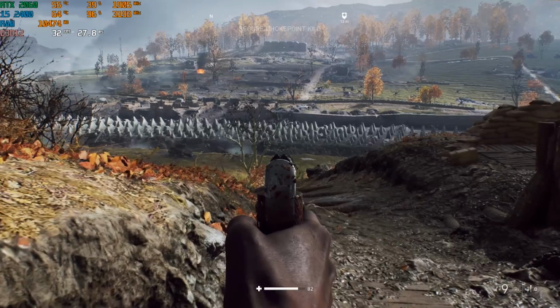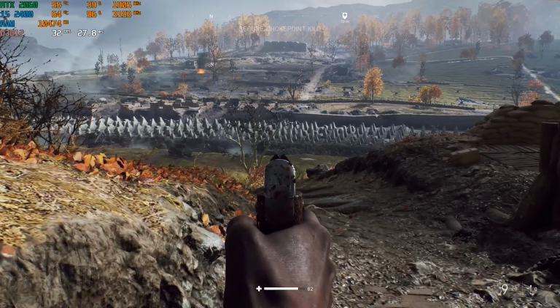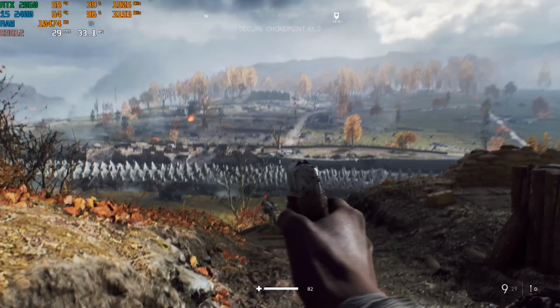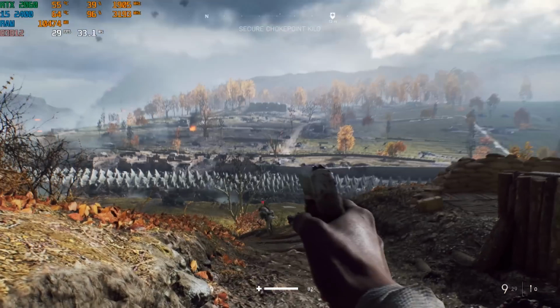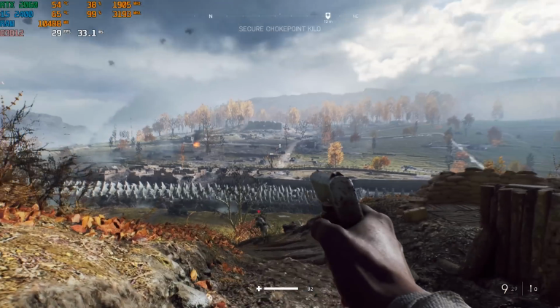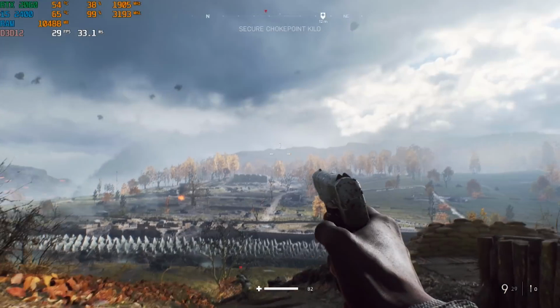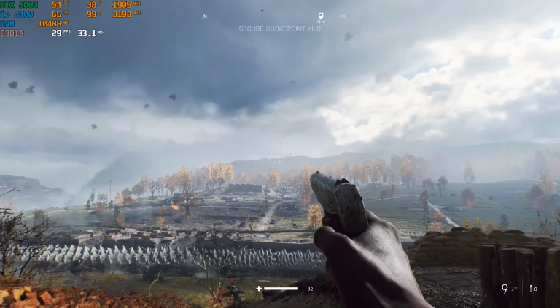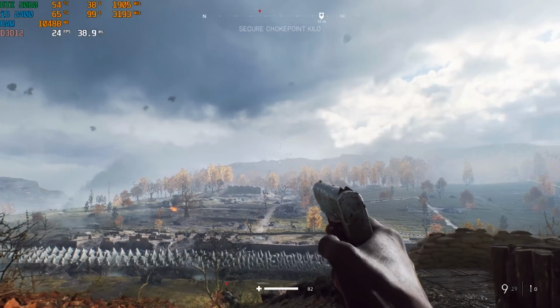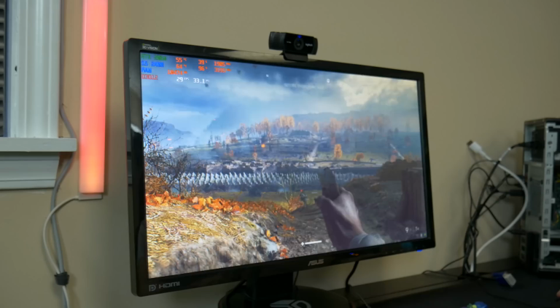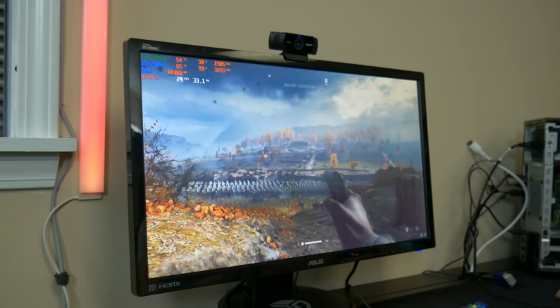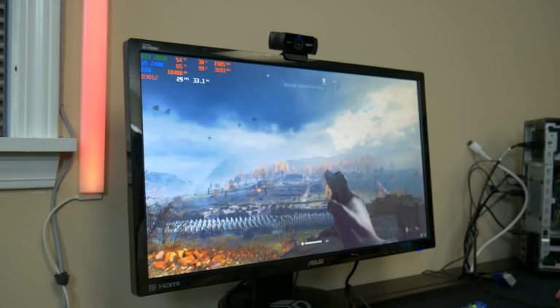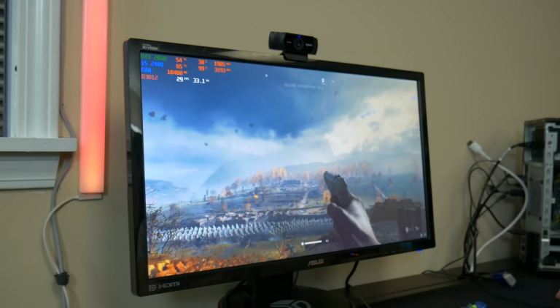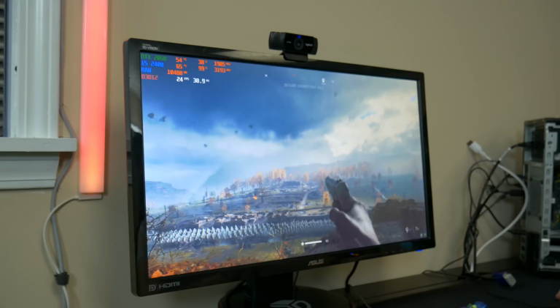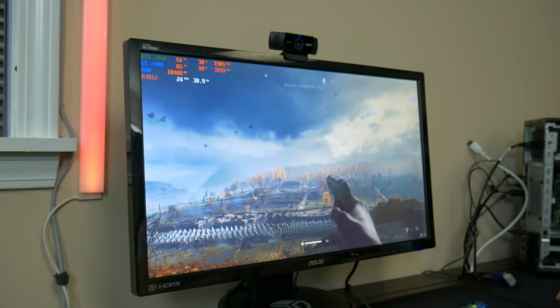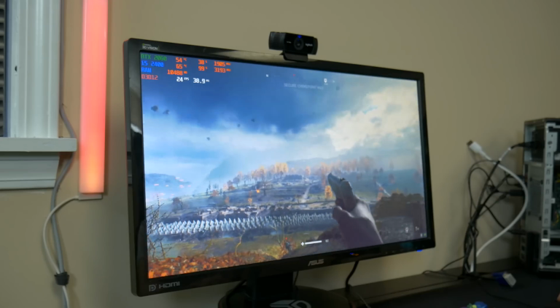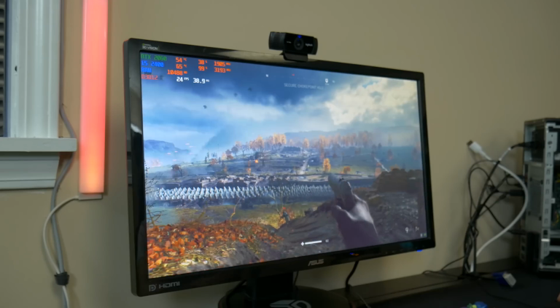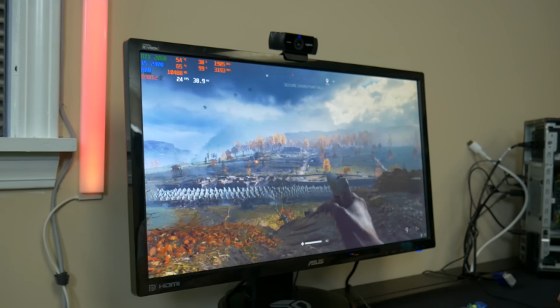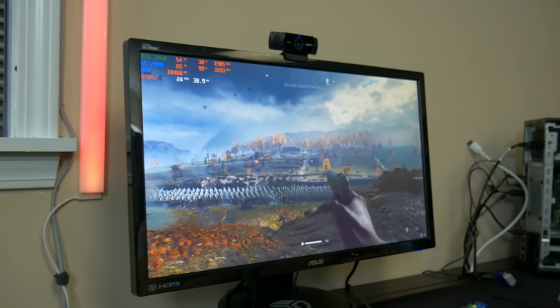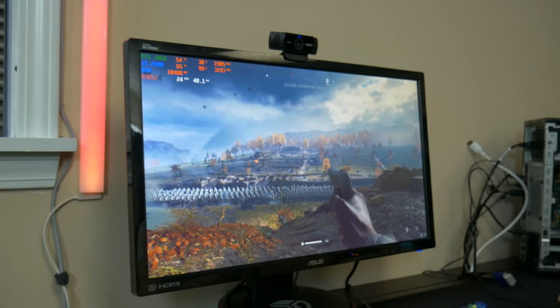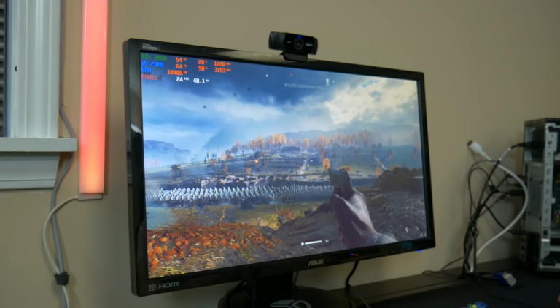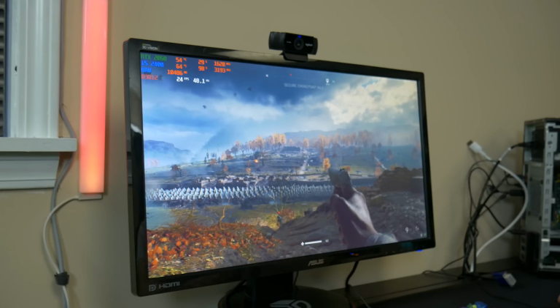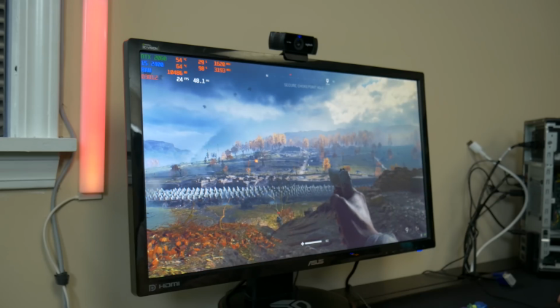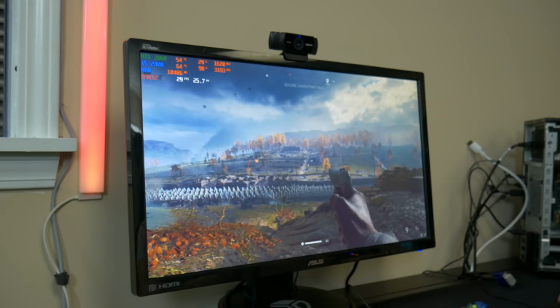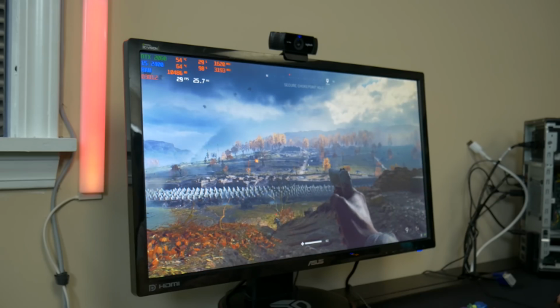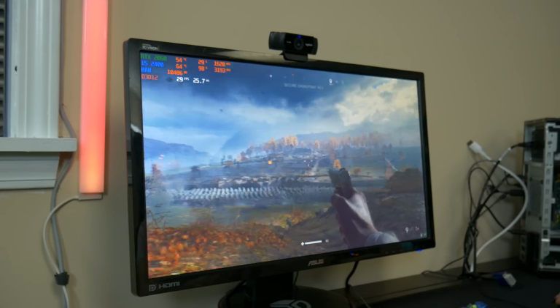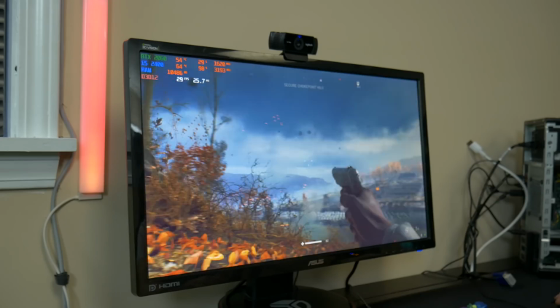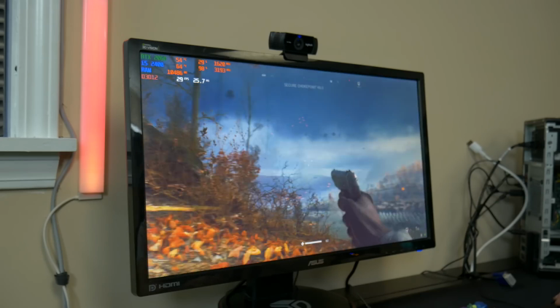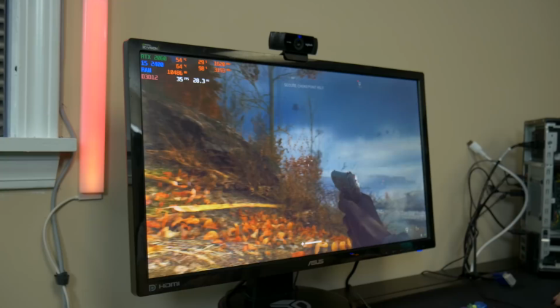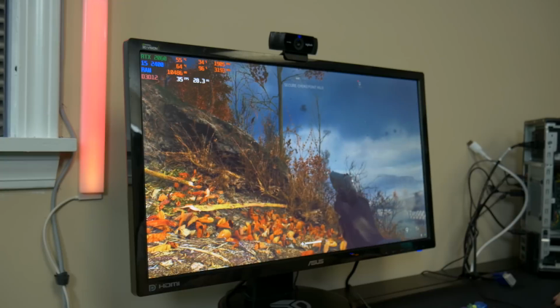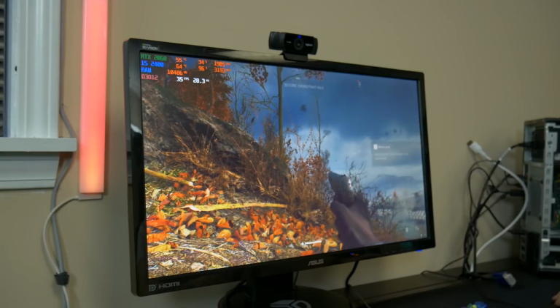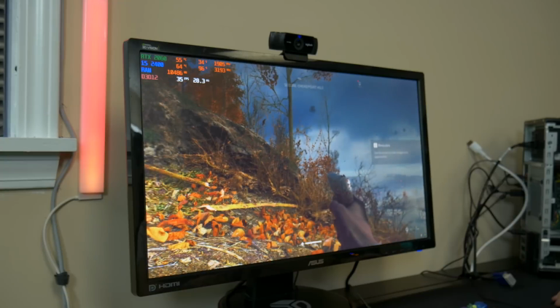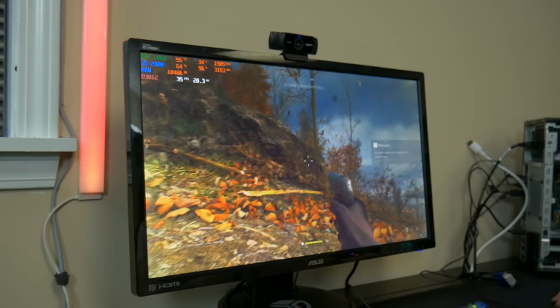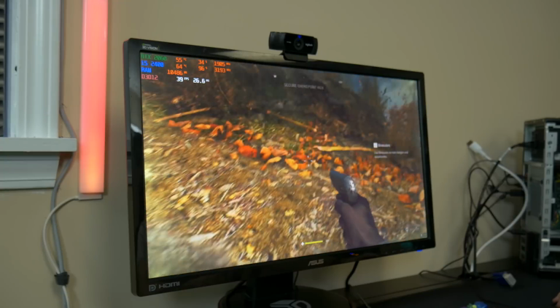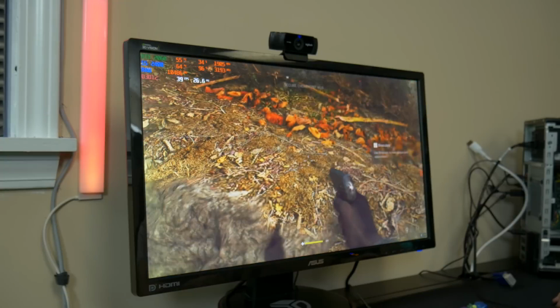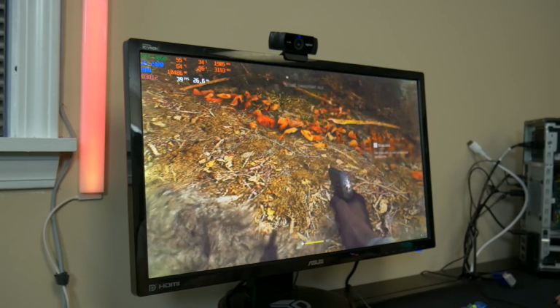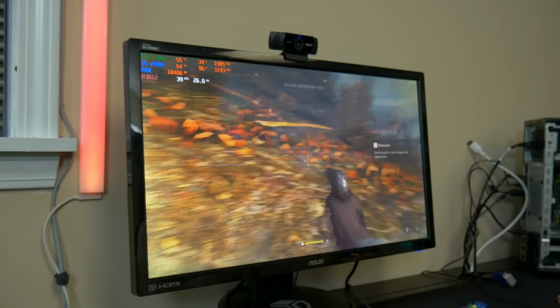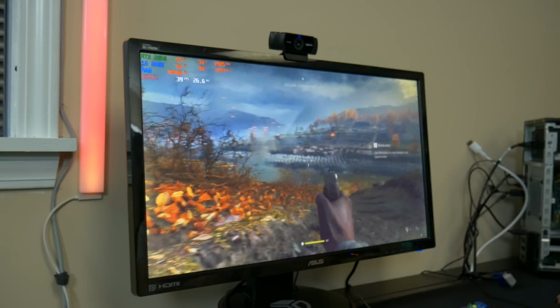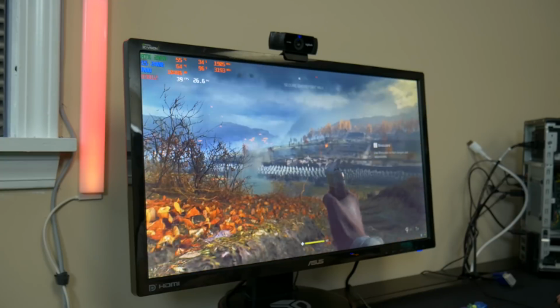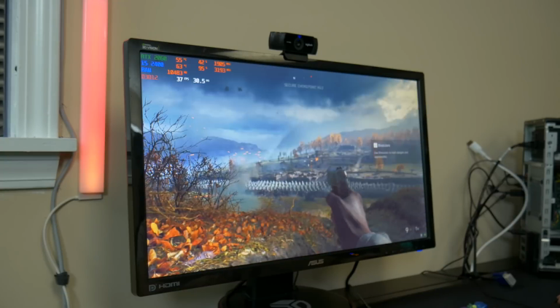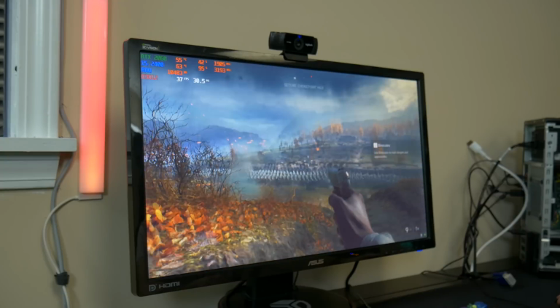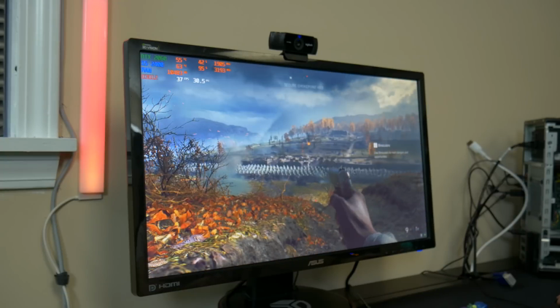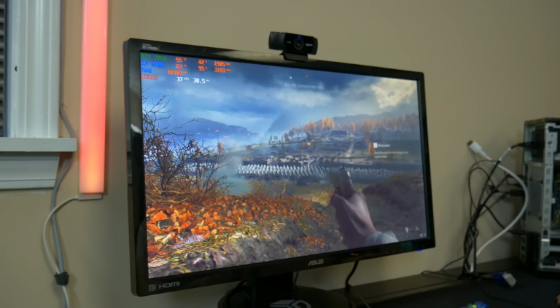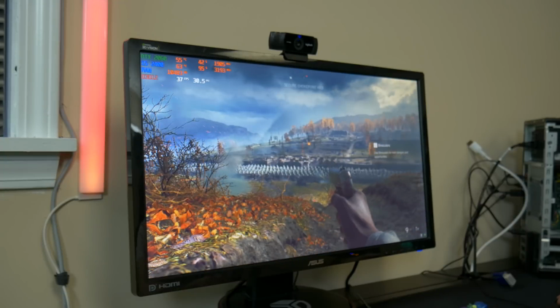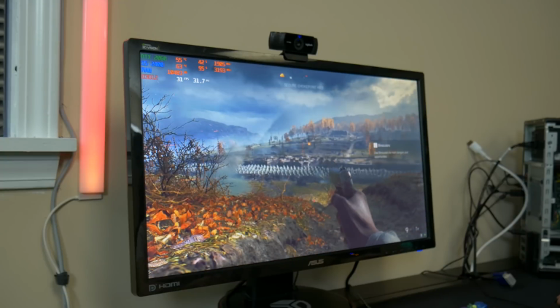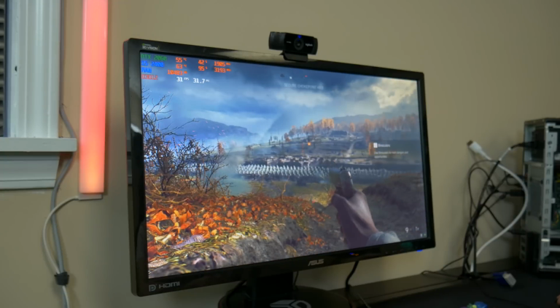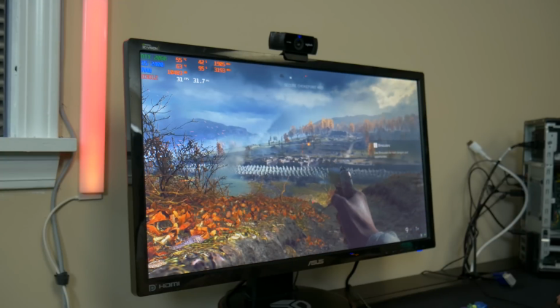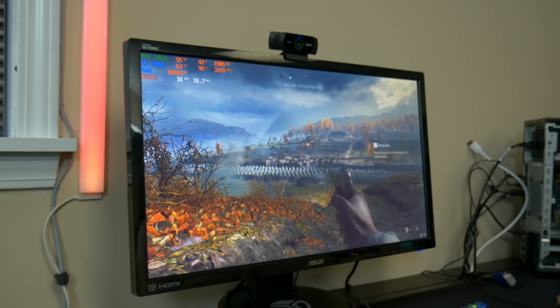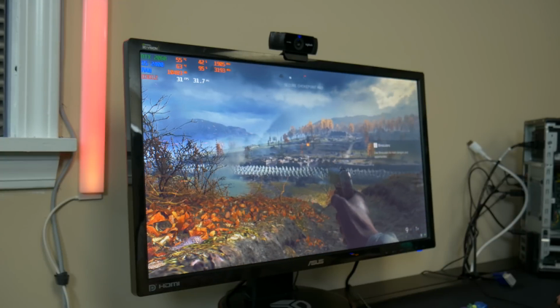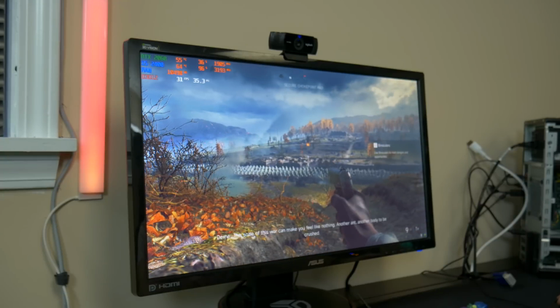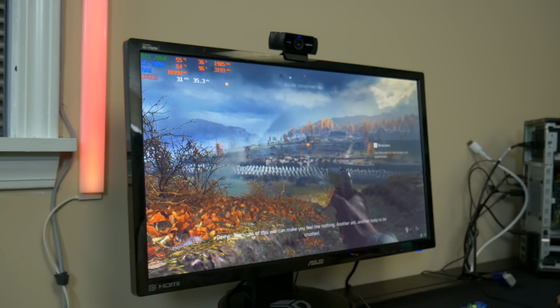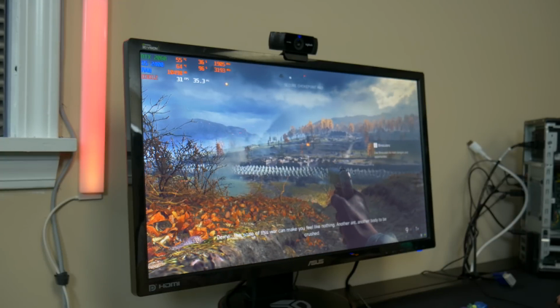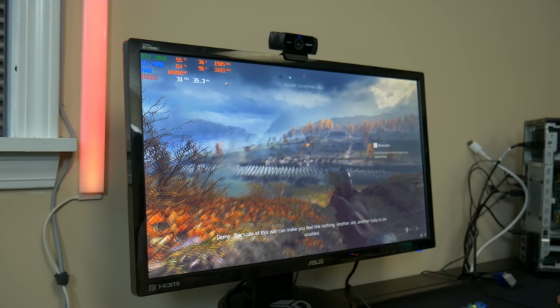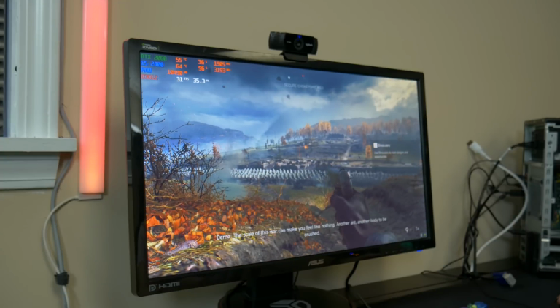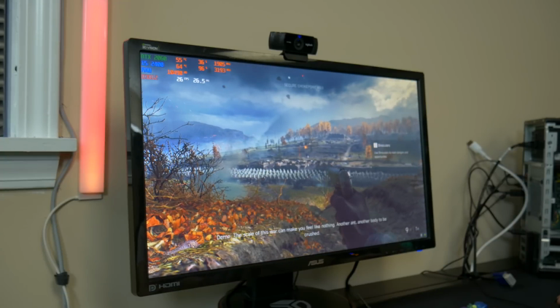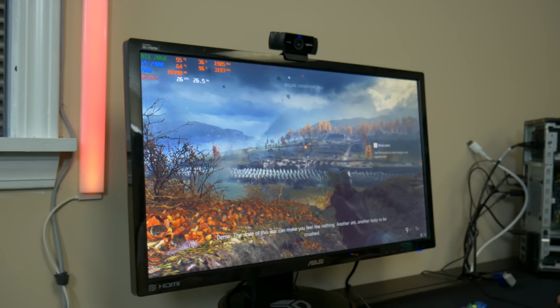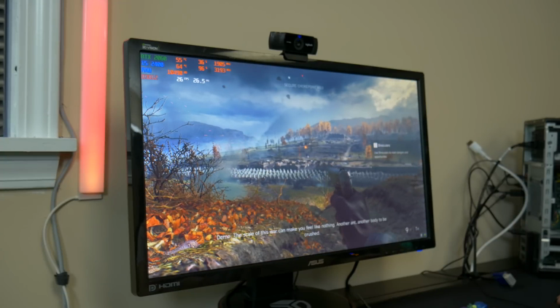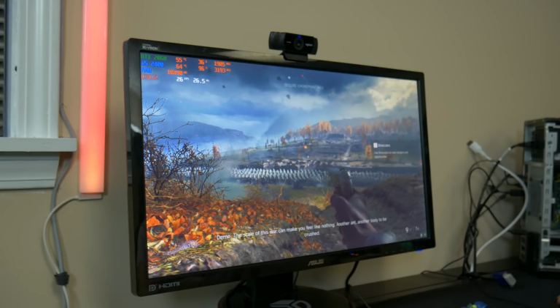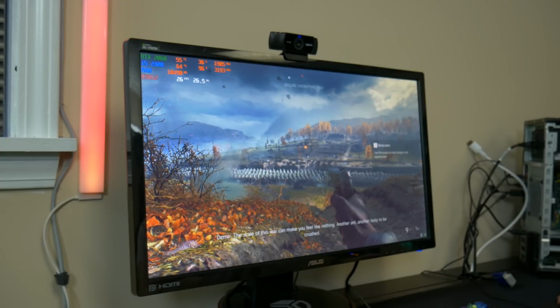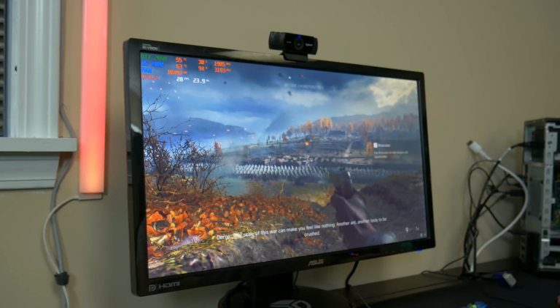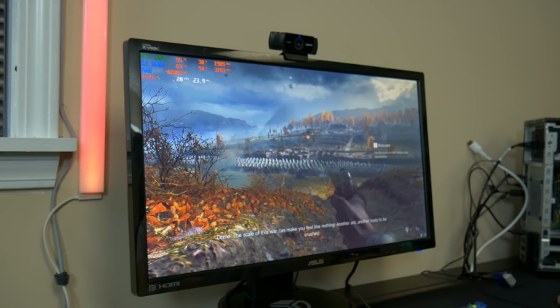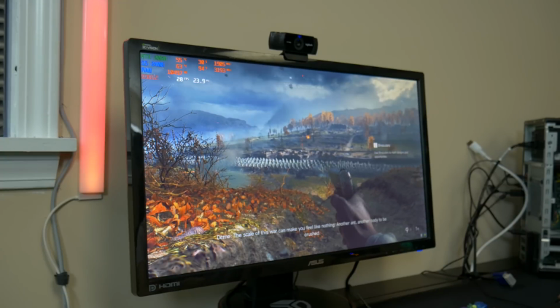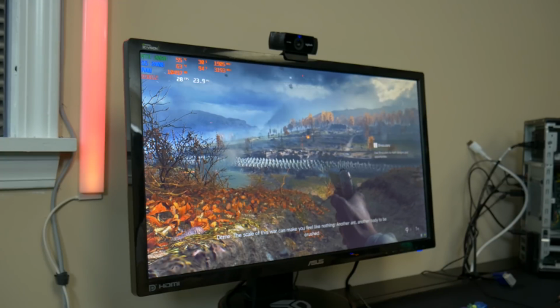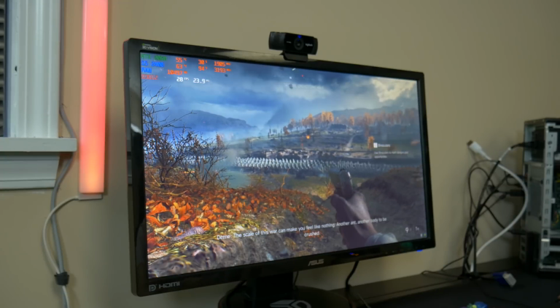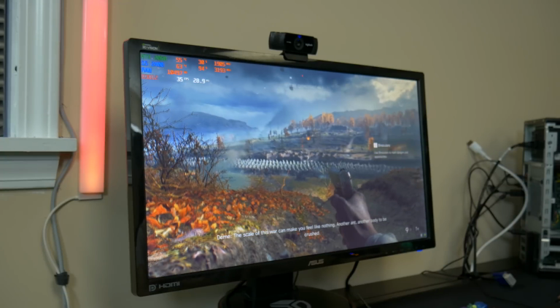Yeah, here we go — that is Battlefield V. Looks pretty, but 30 FPS. On to the next game.